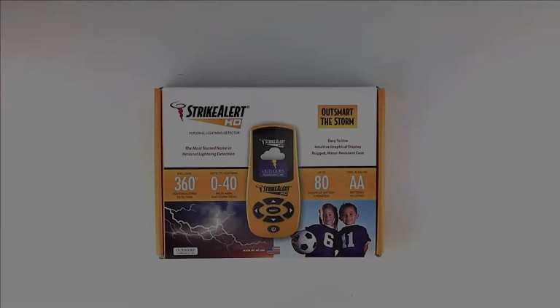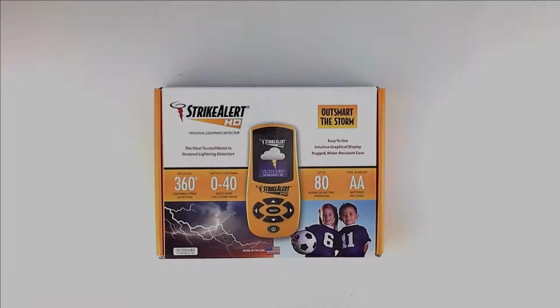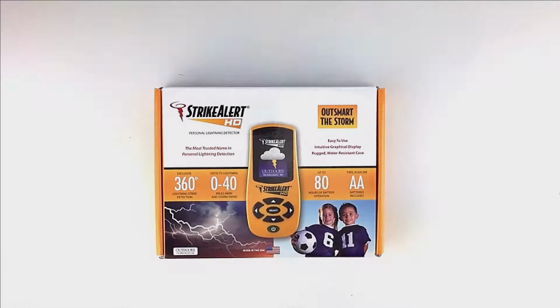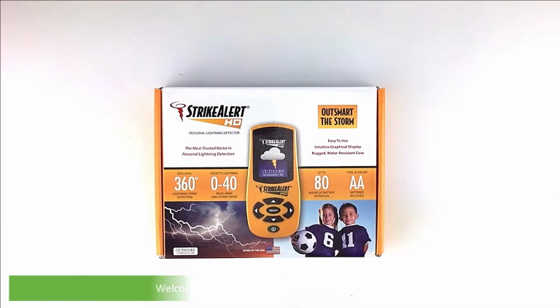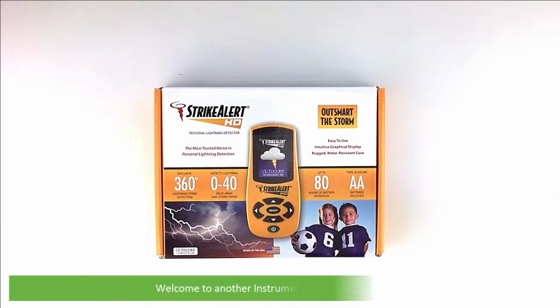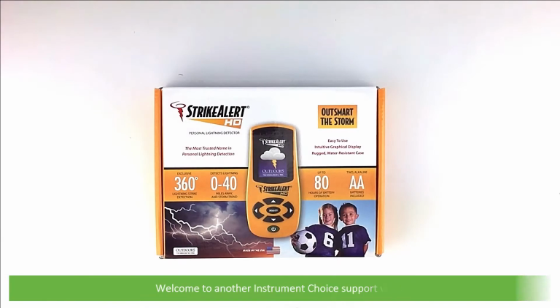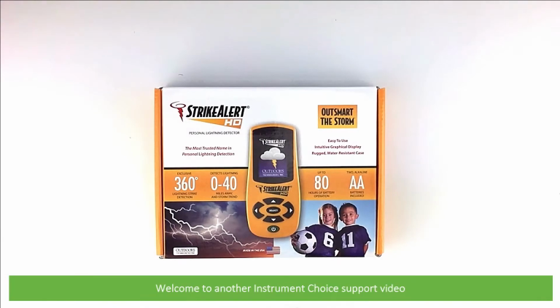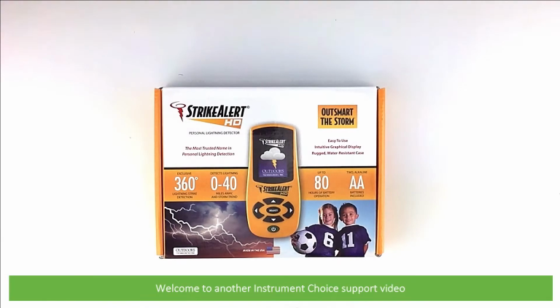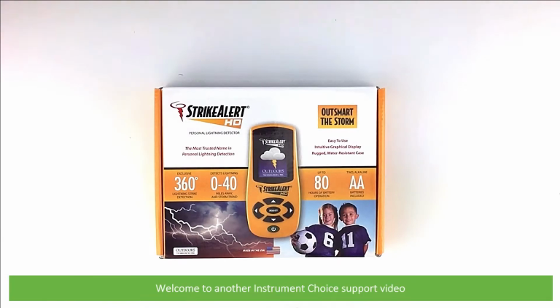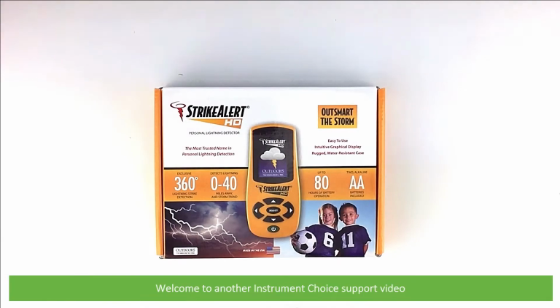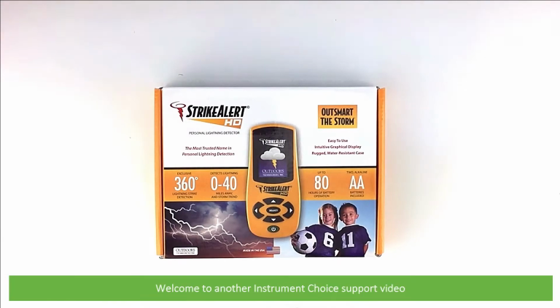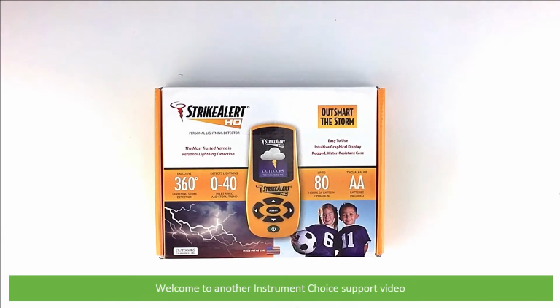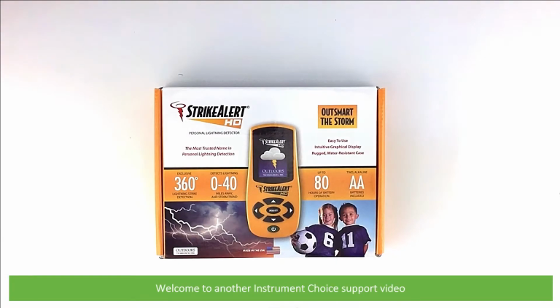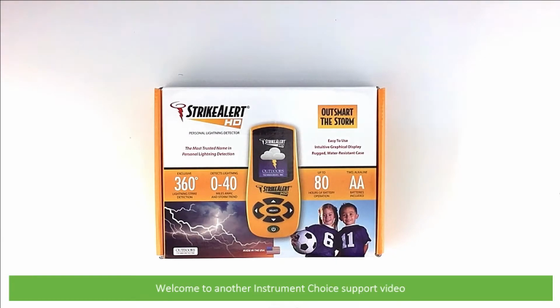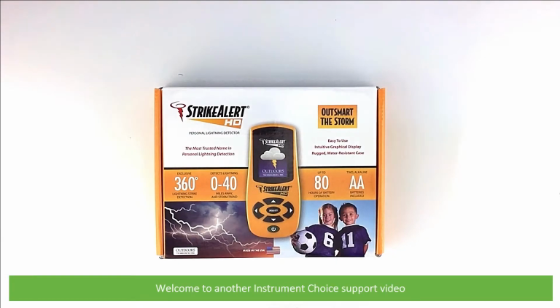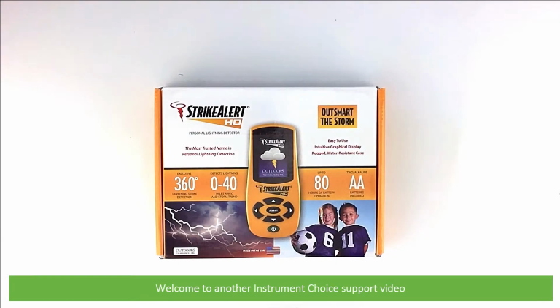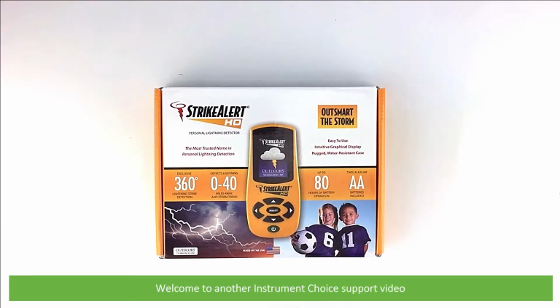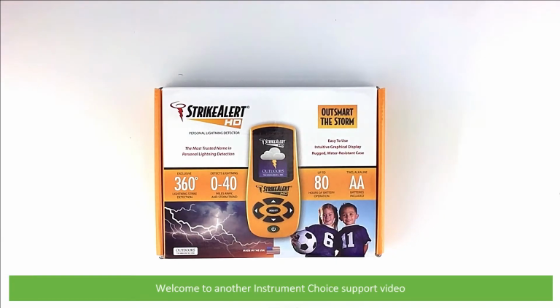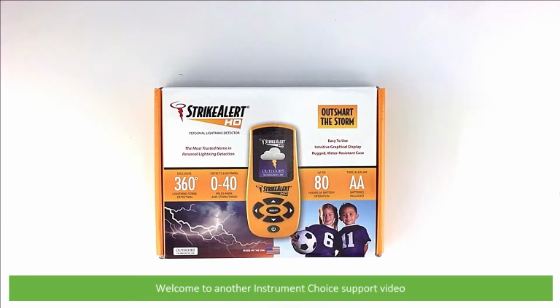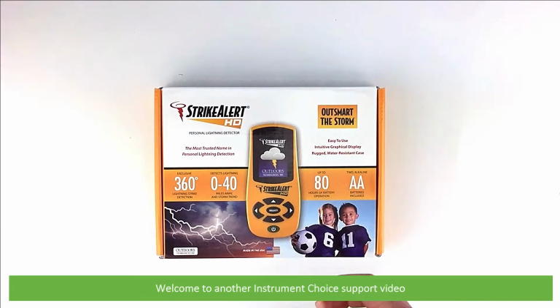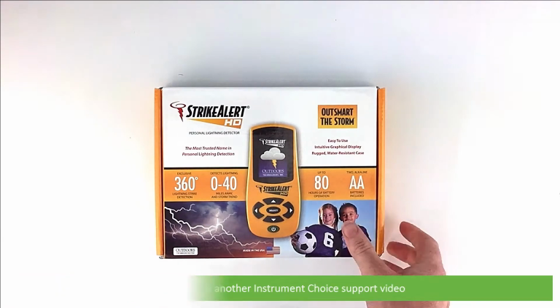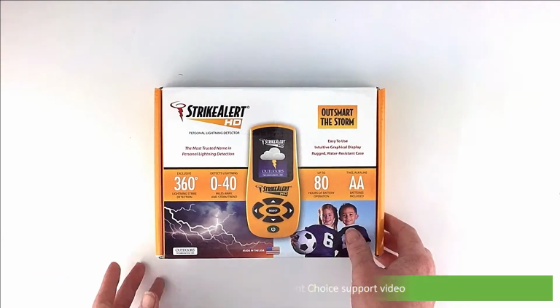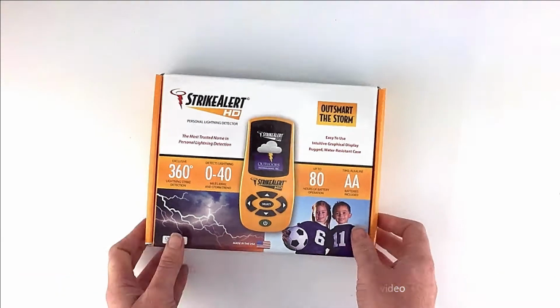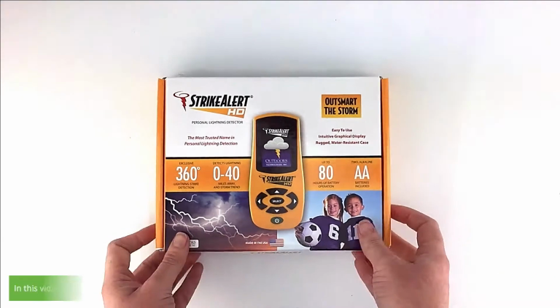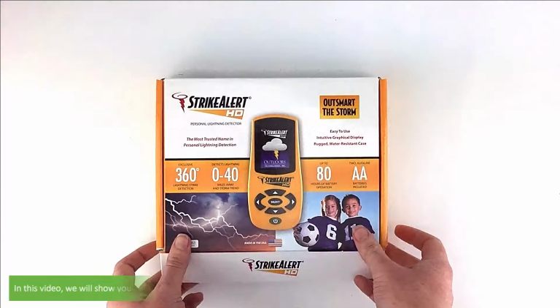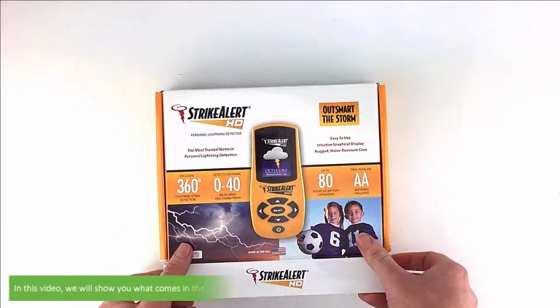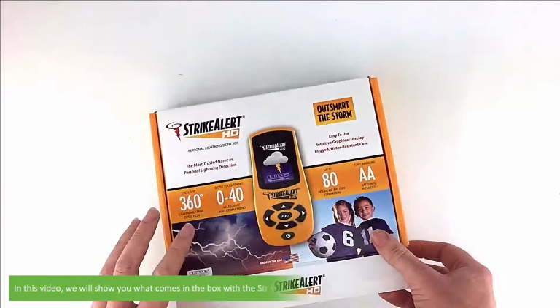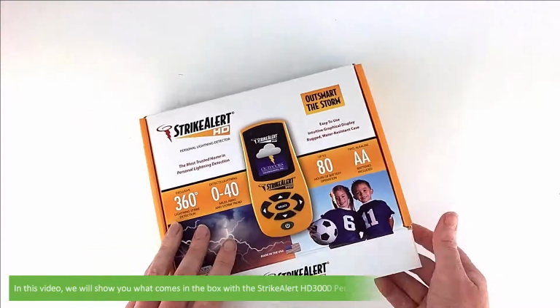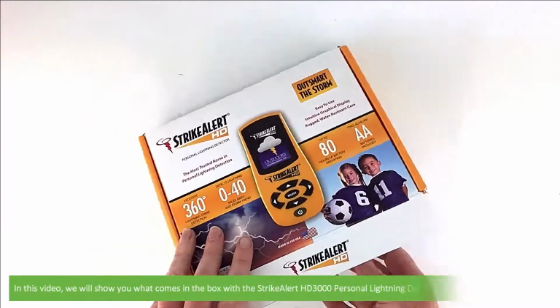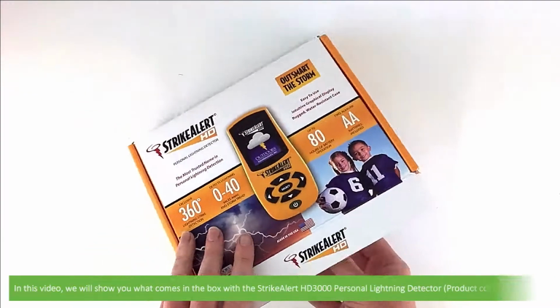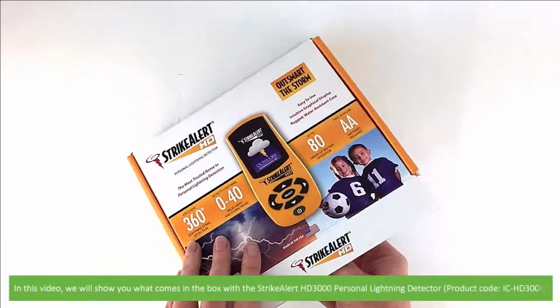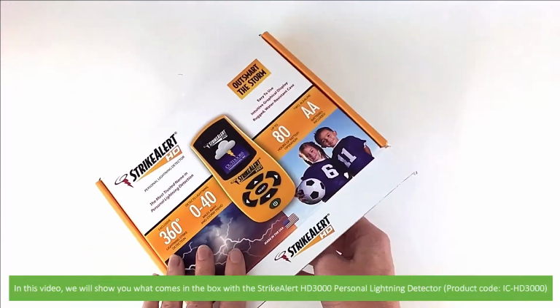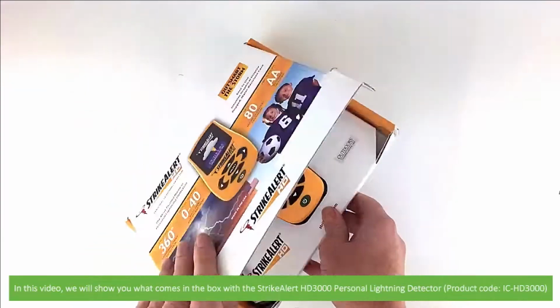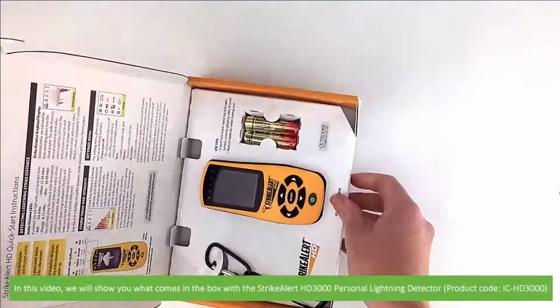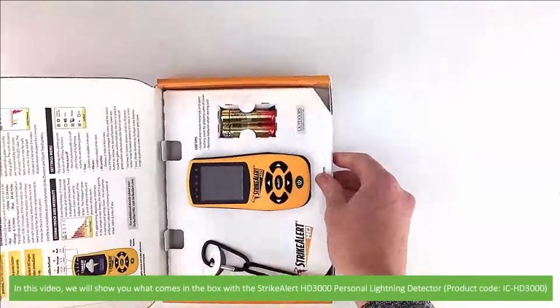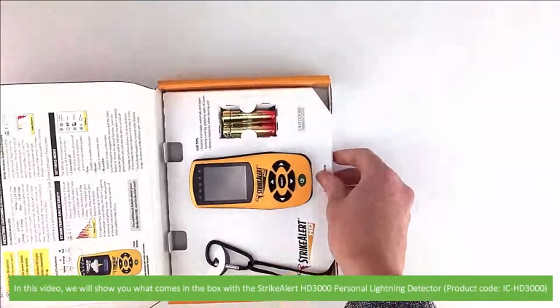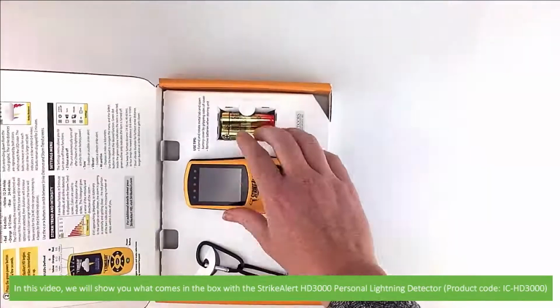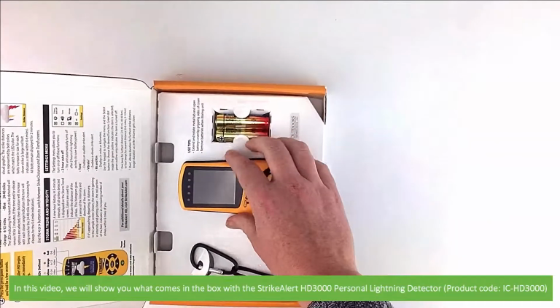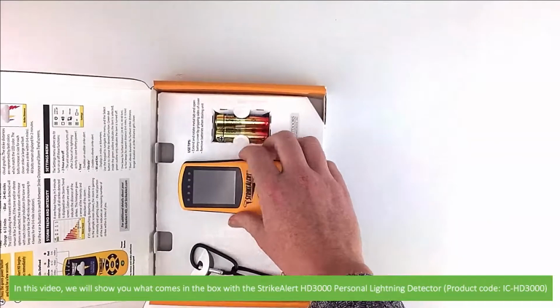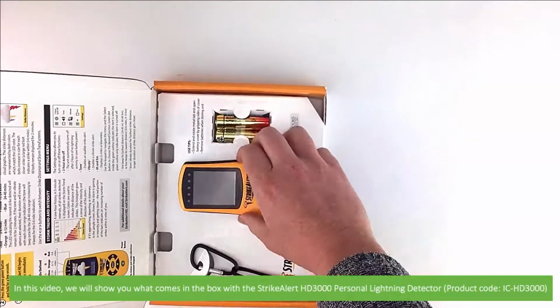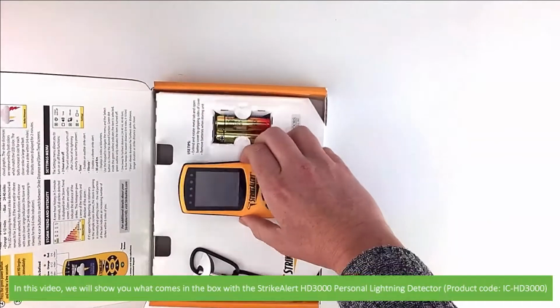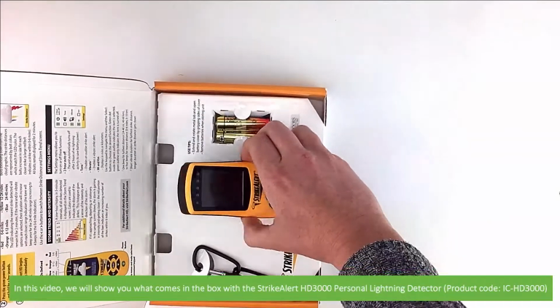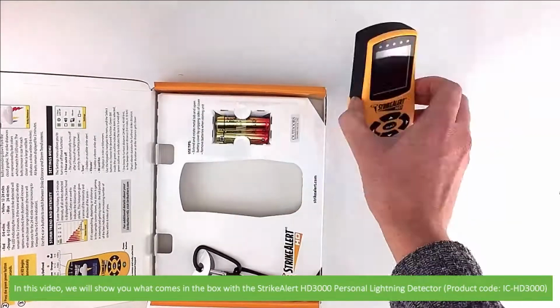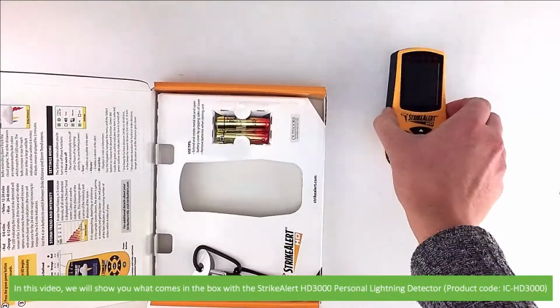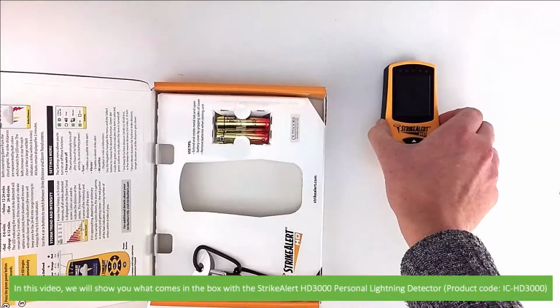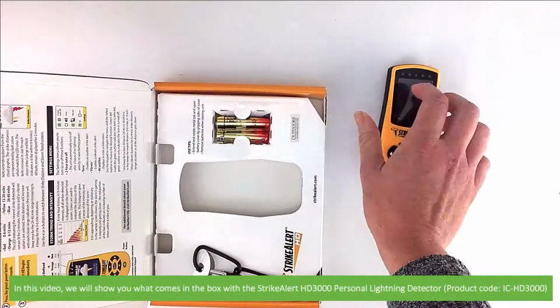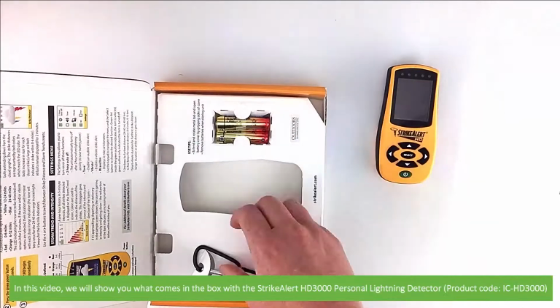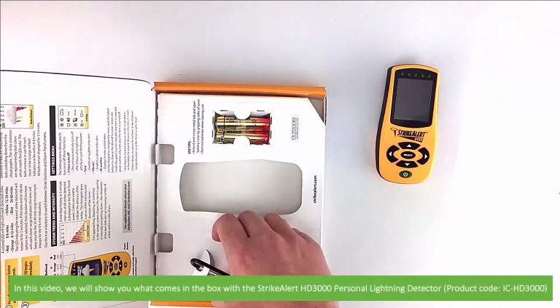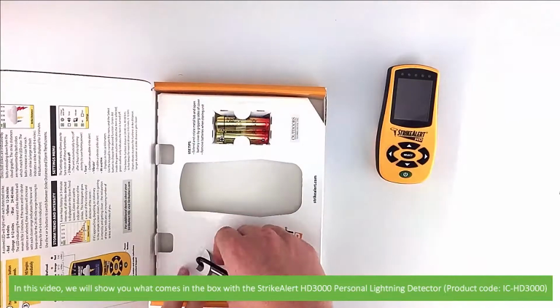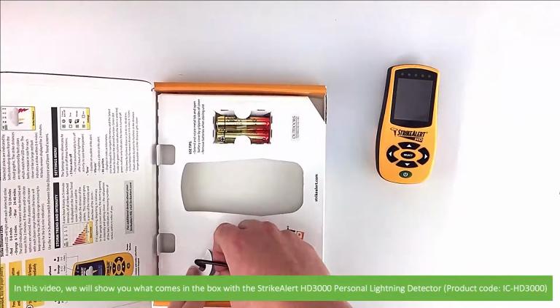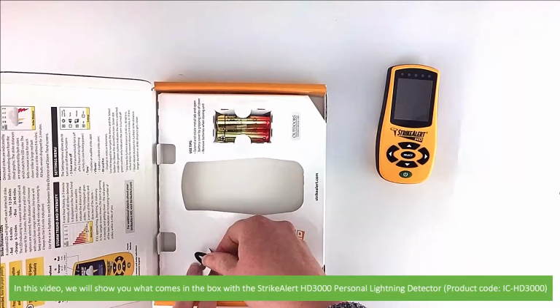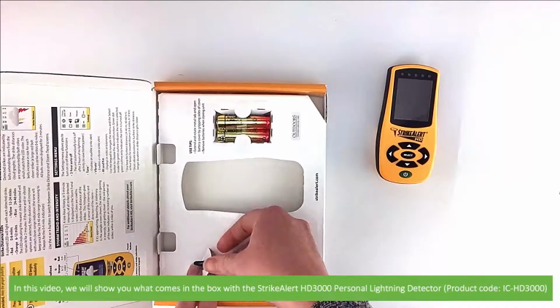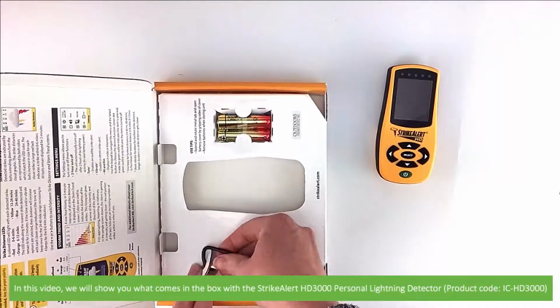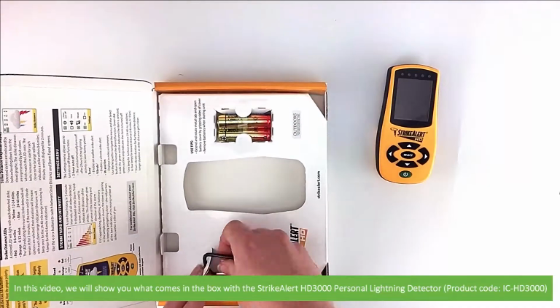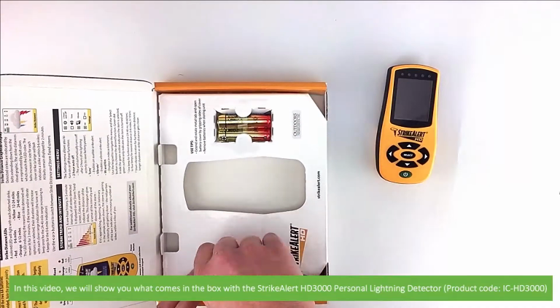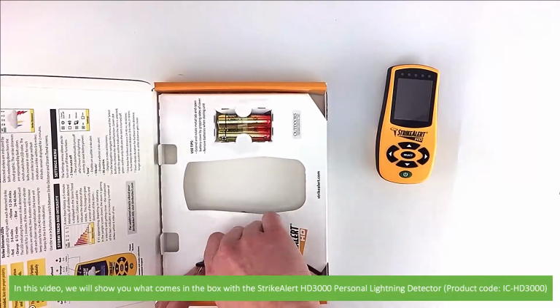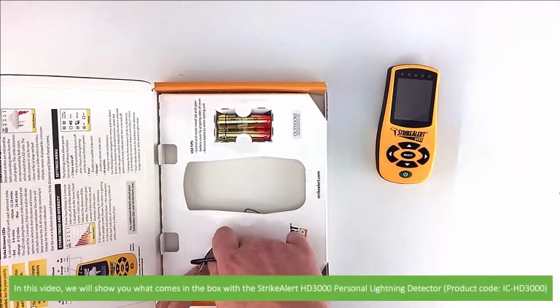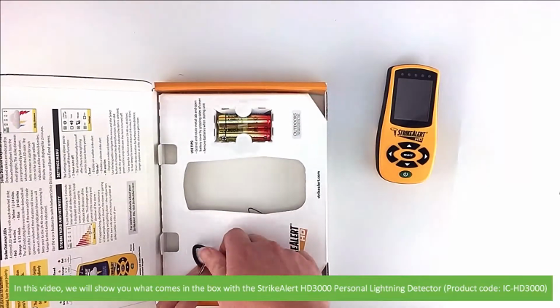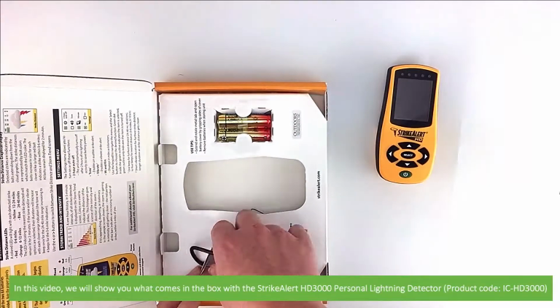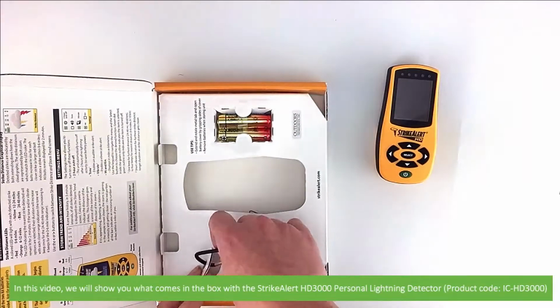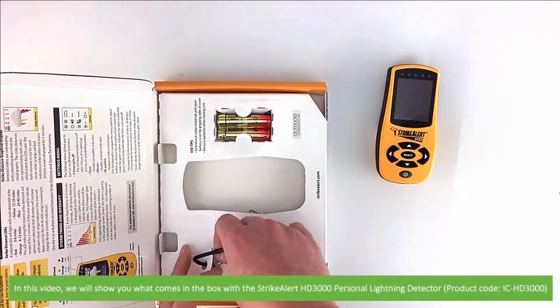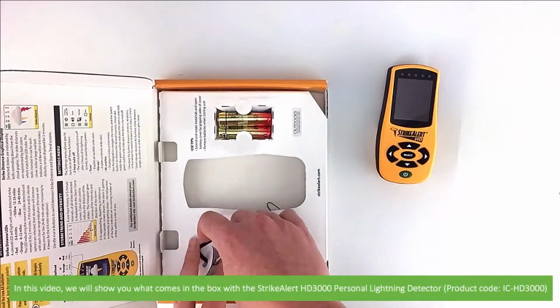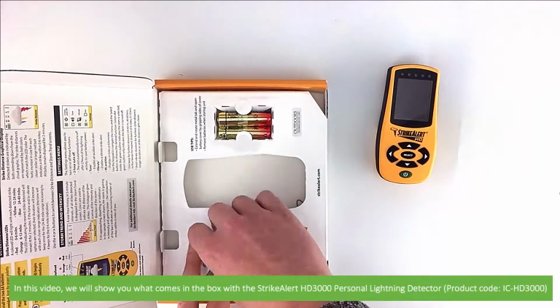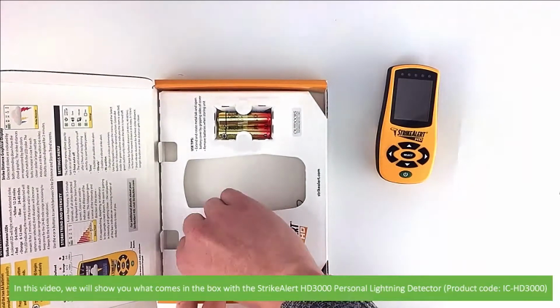Hi and welcome to another Instrument Choice support video. In this video we'll show you what comes in the box with the Strike Alert HD3000 Personal Lightning Detector.